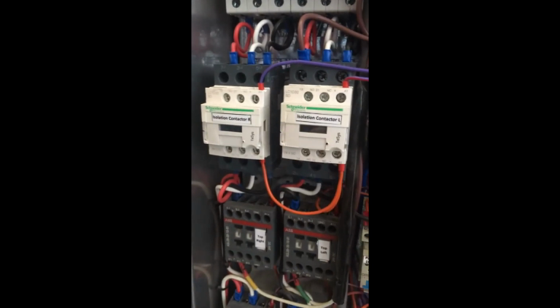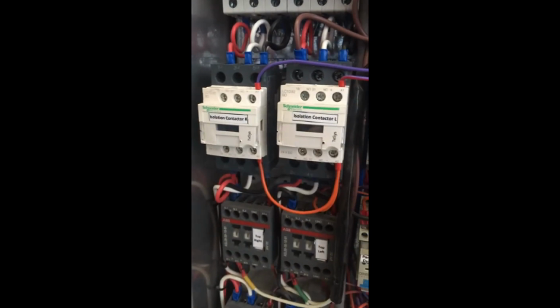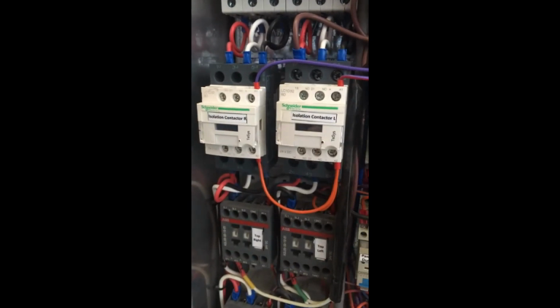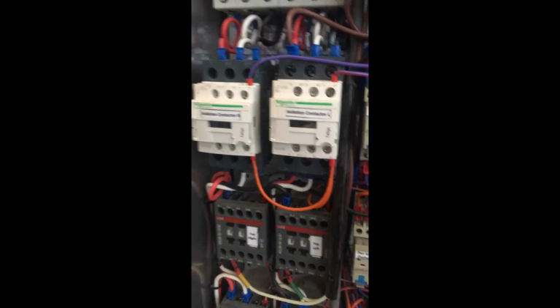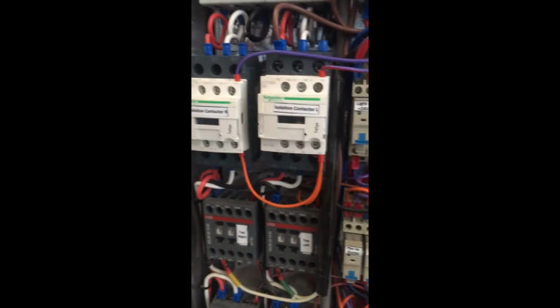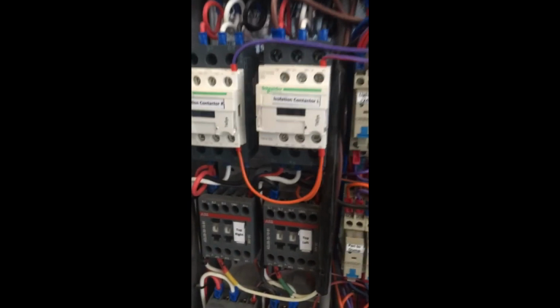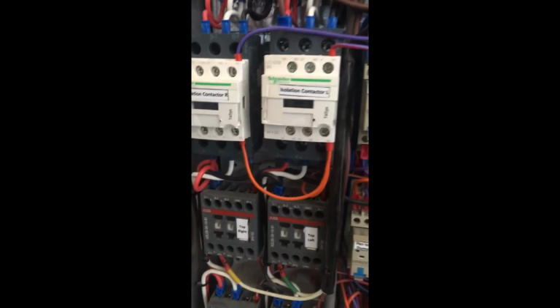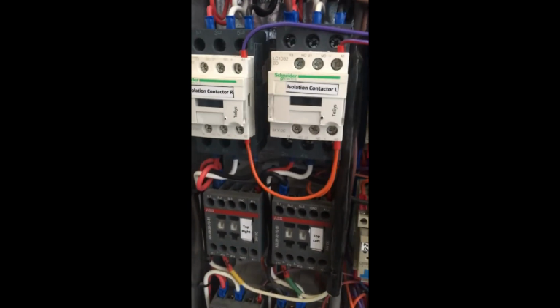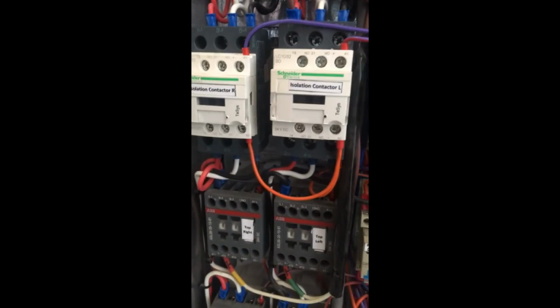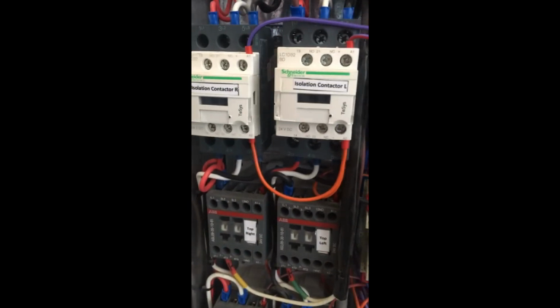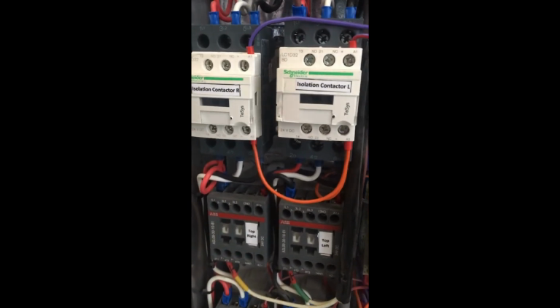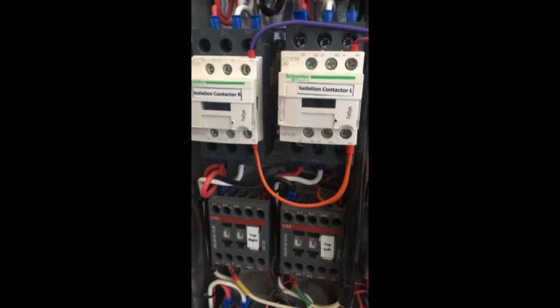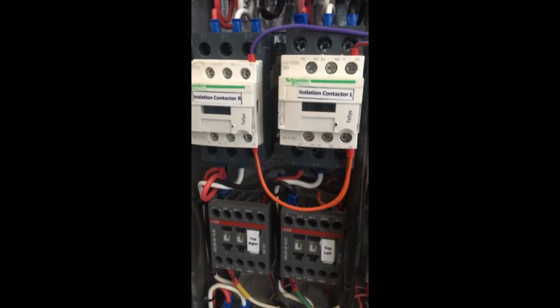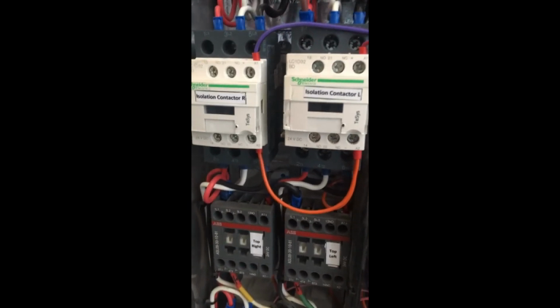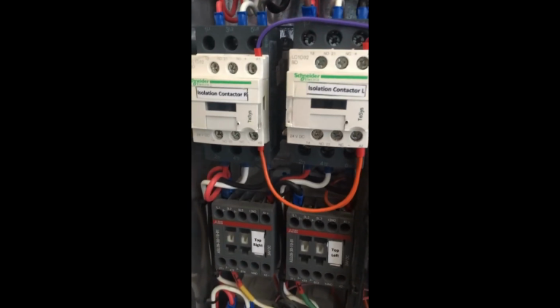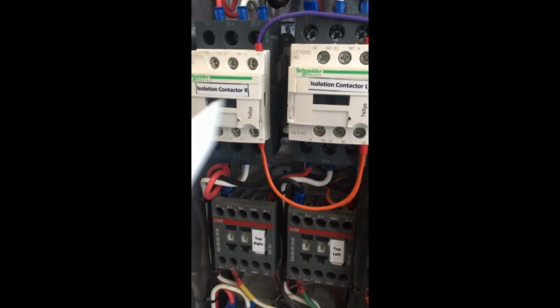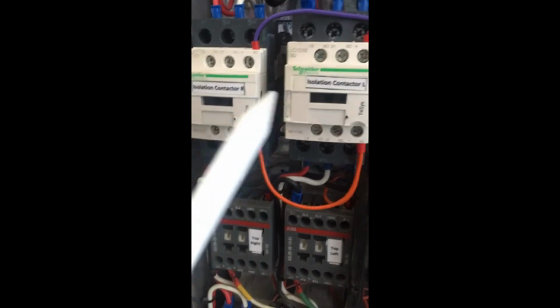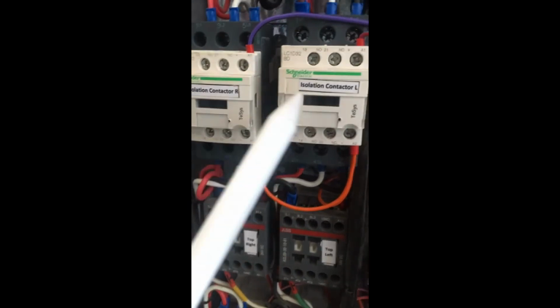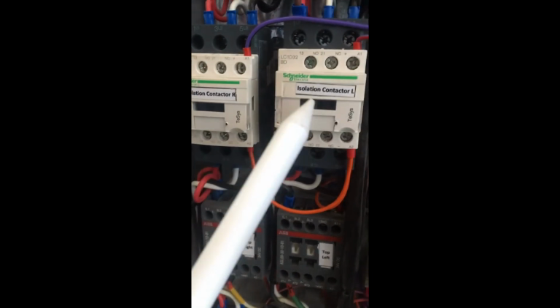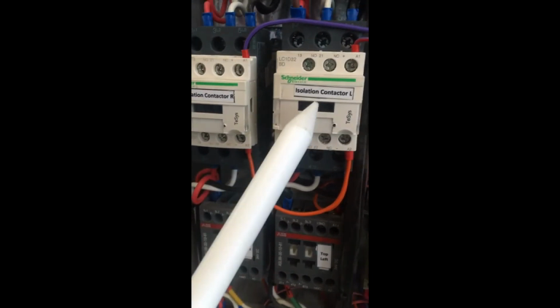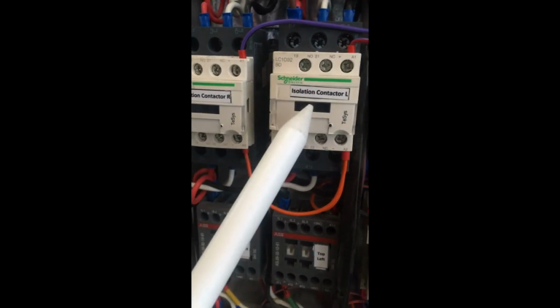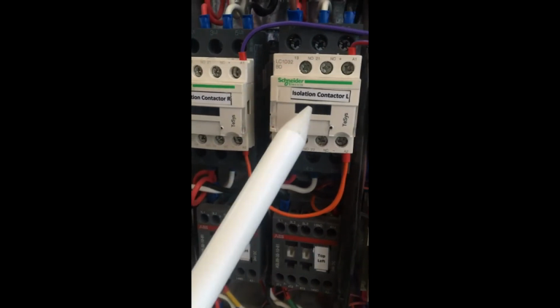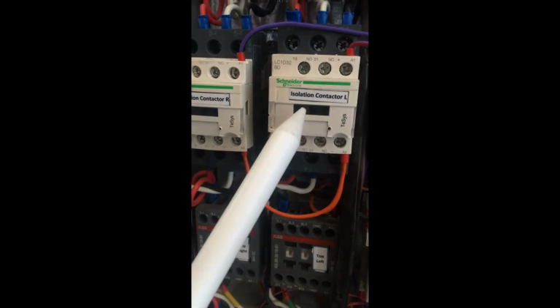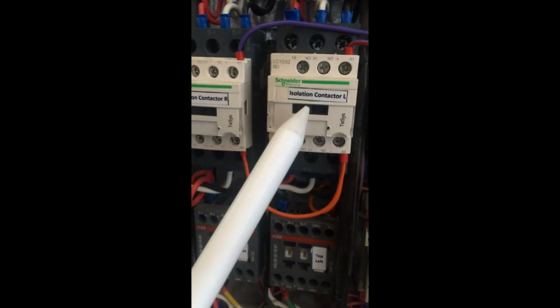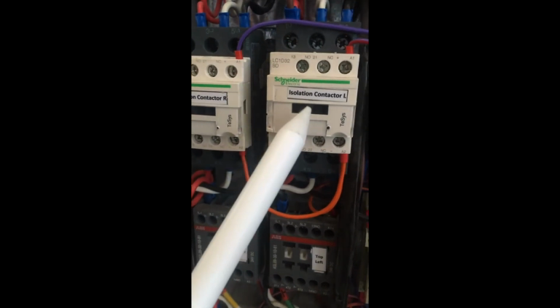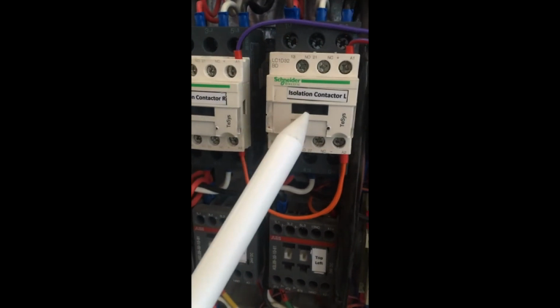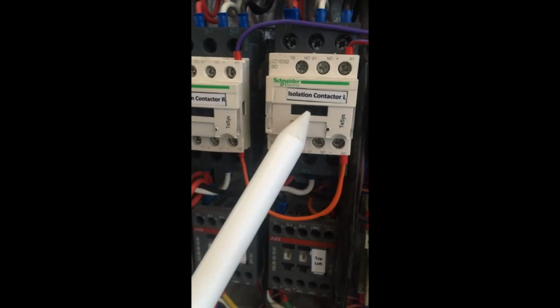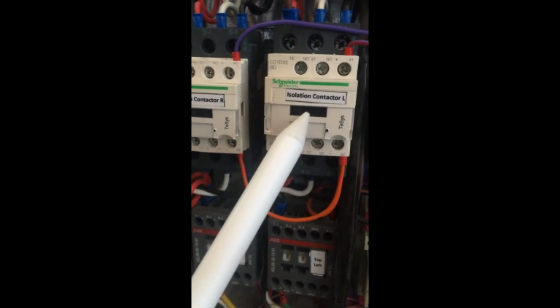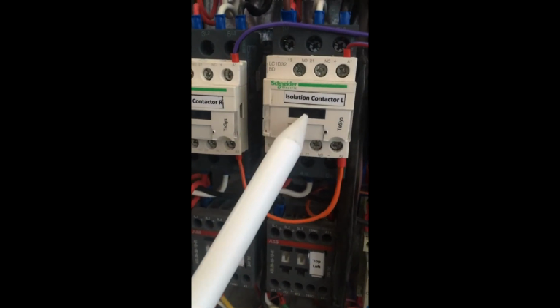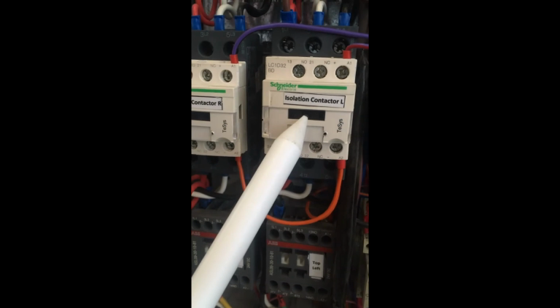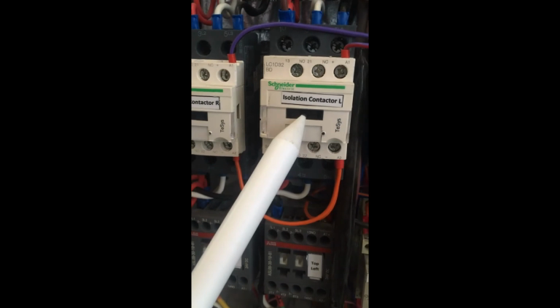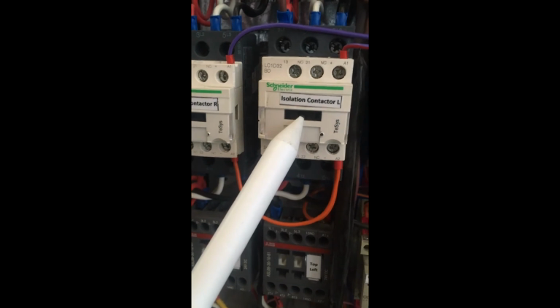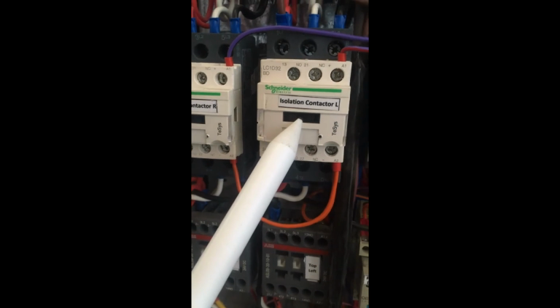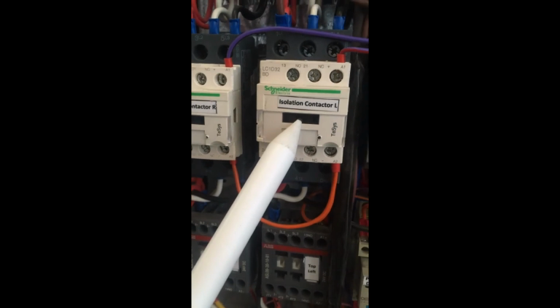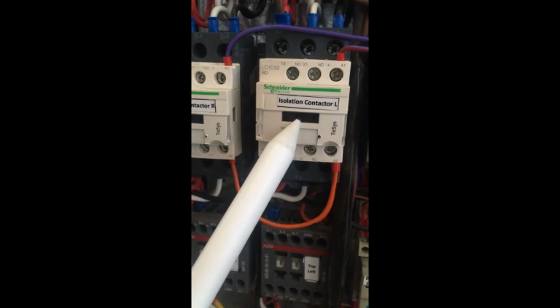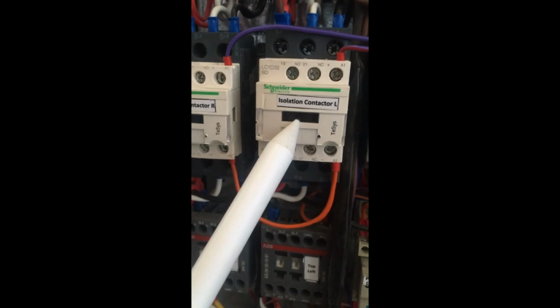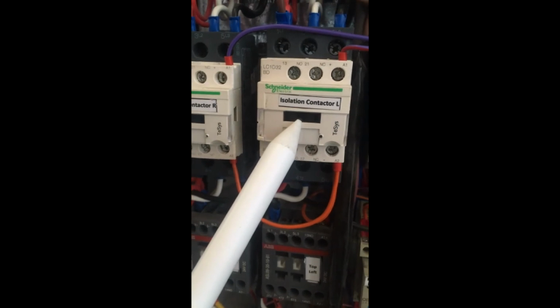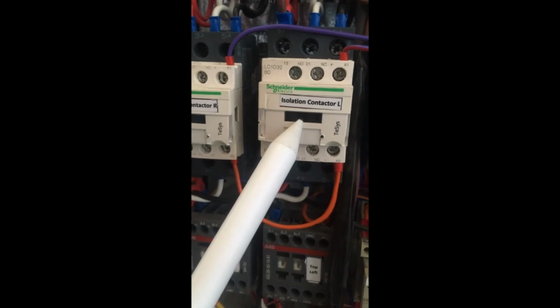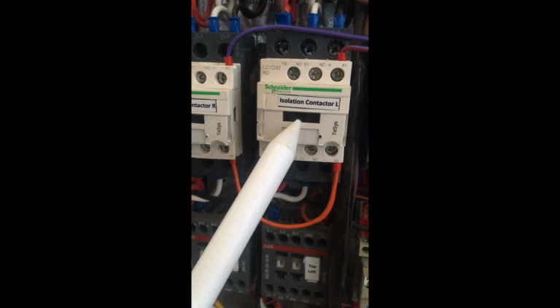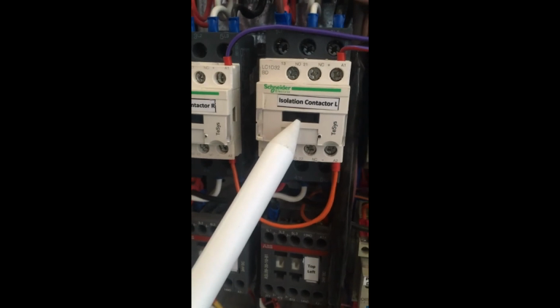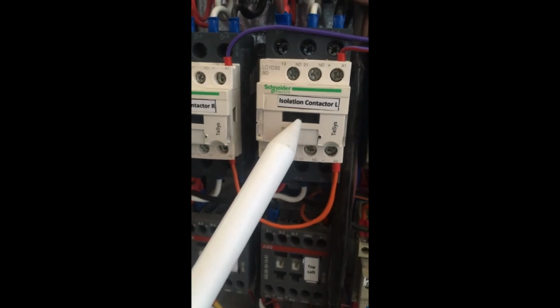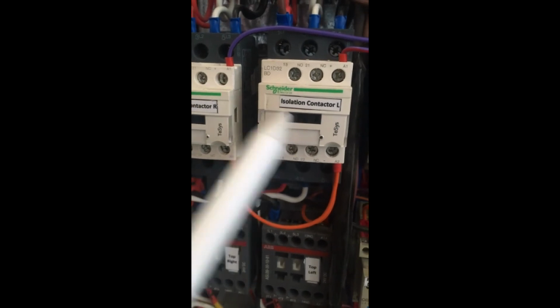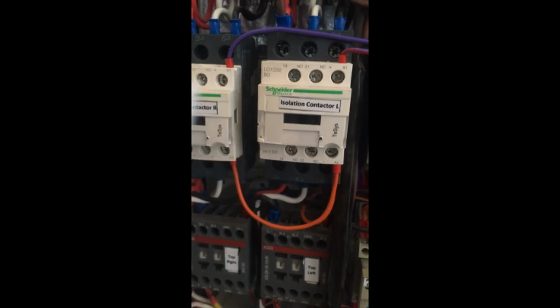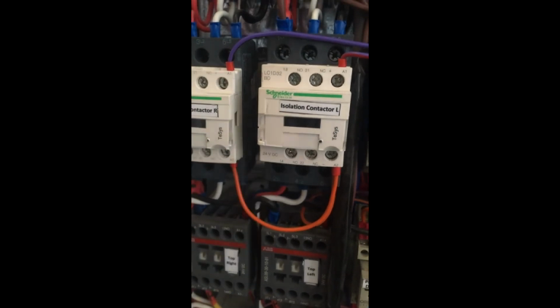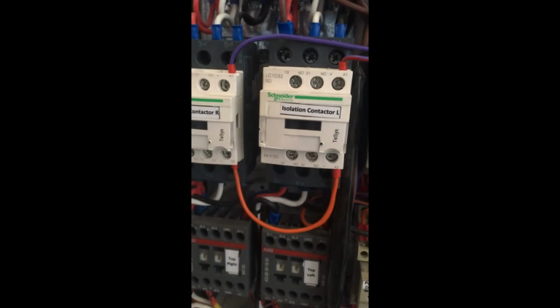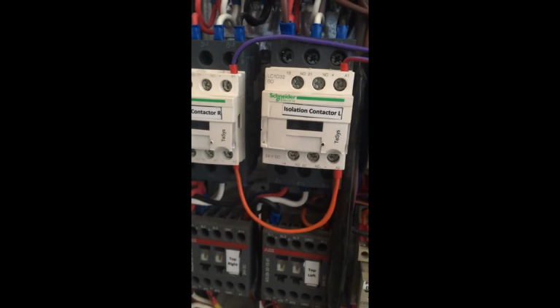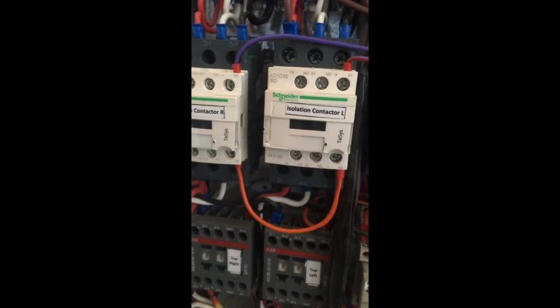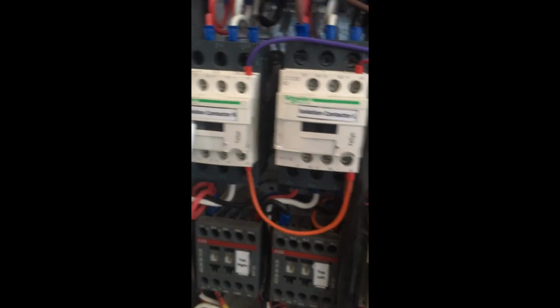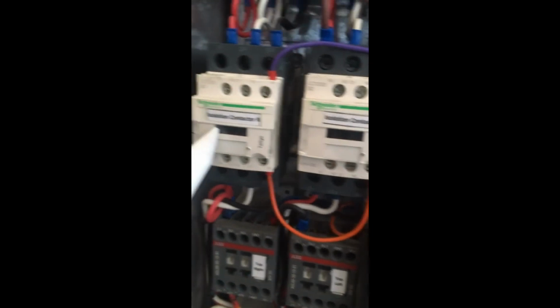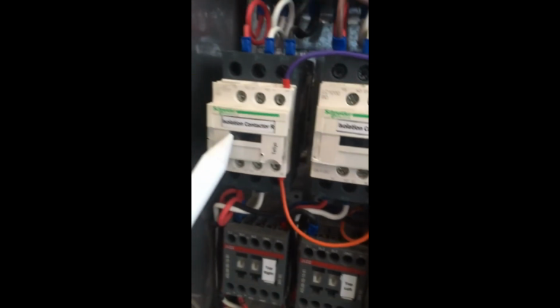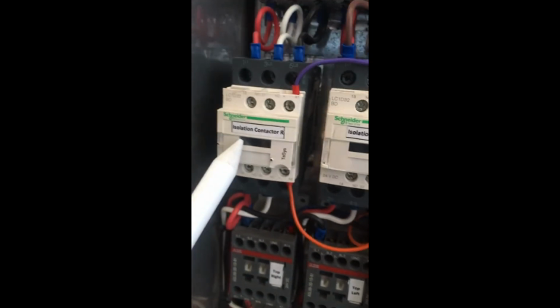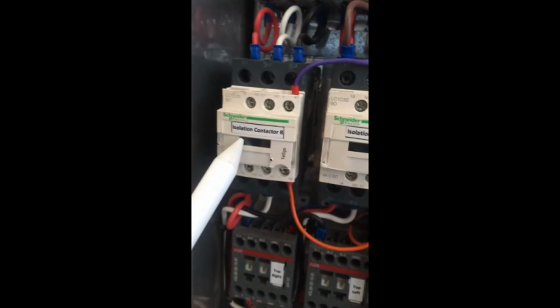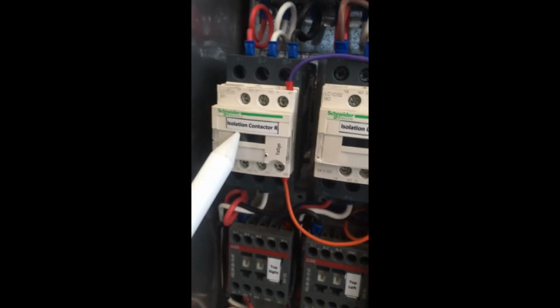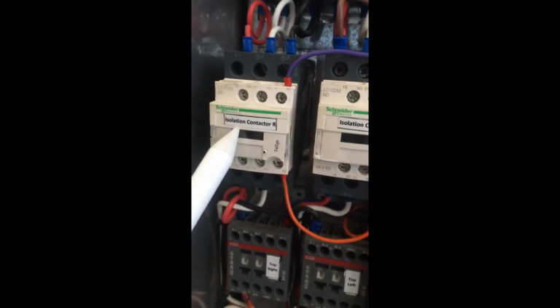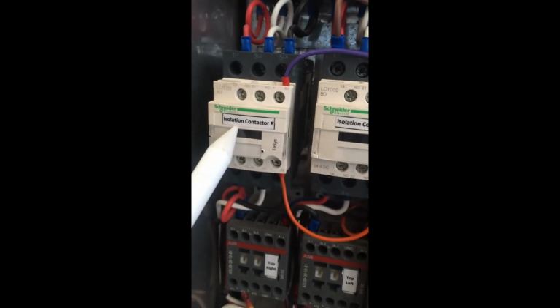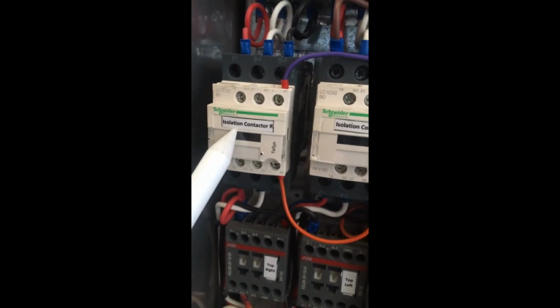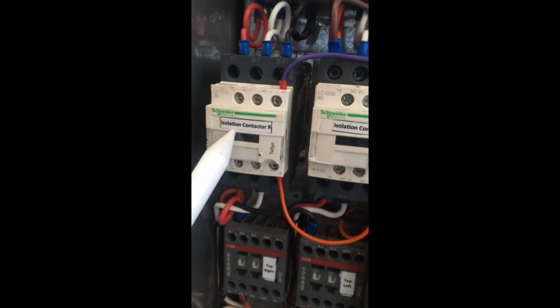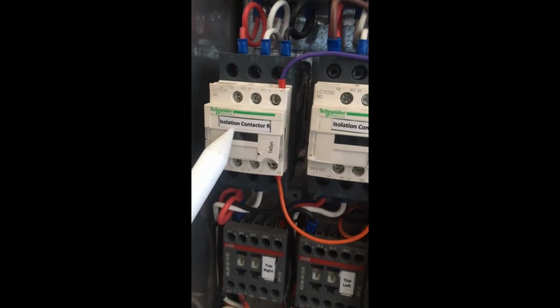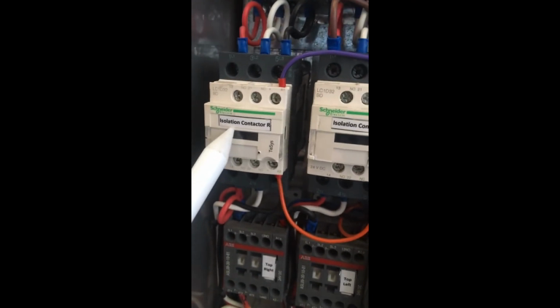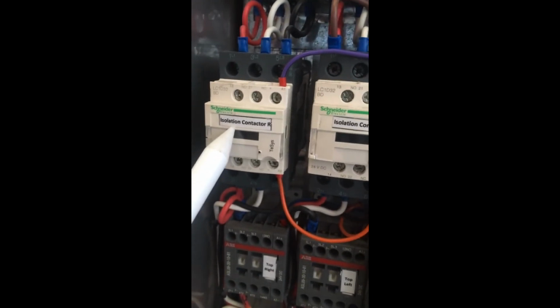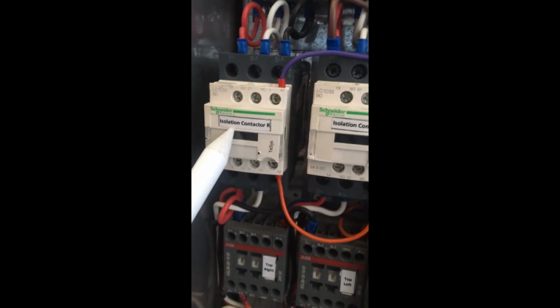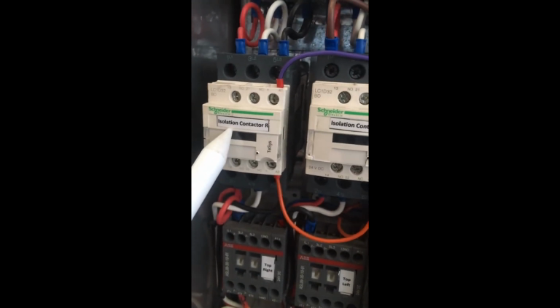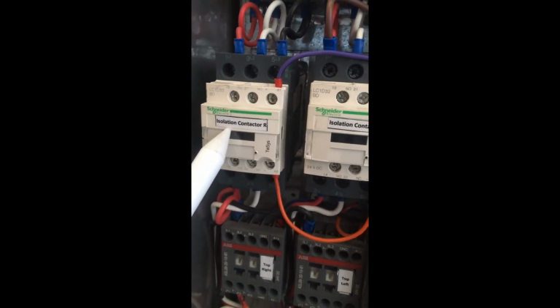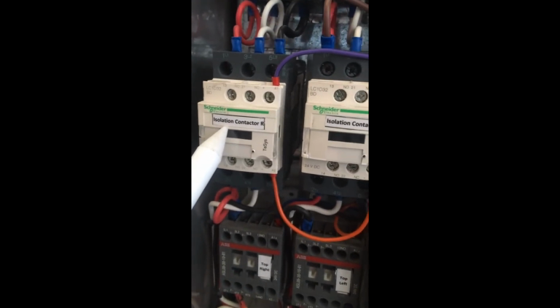These are the isolating contactors. This one is for the left hand side of the oven, and this one is for the right hand side of the oven.